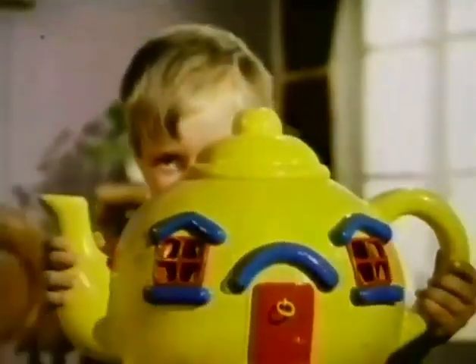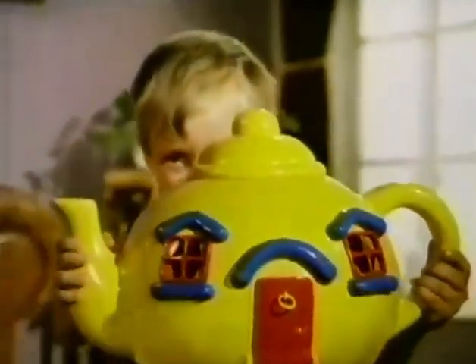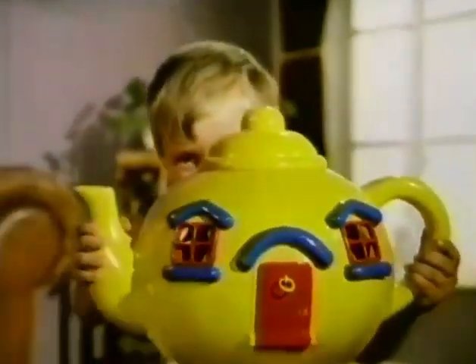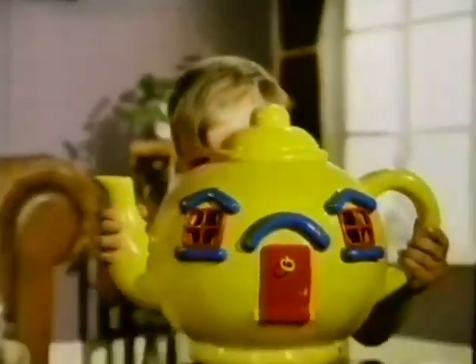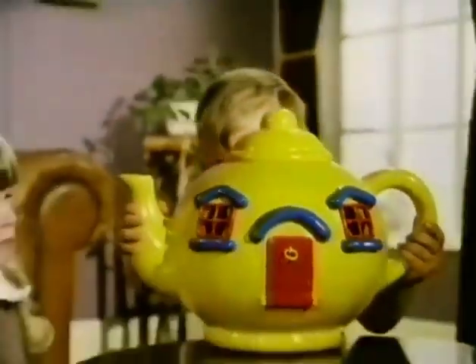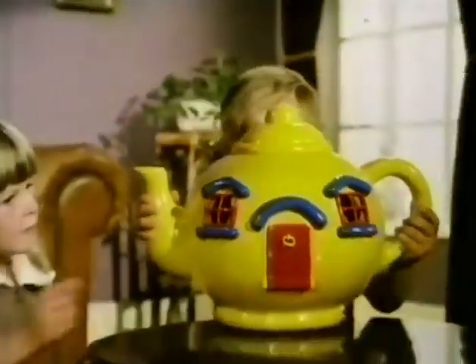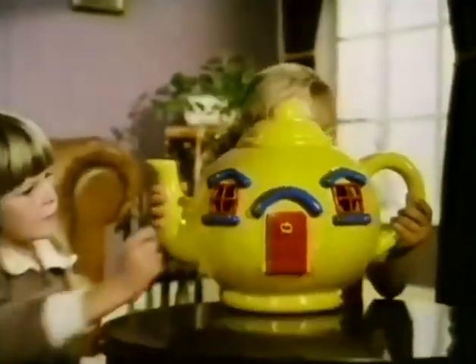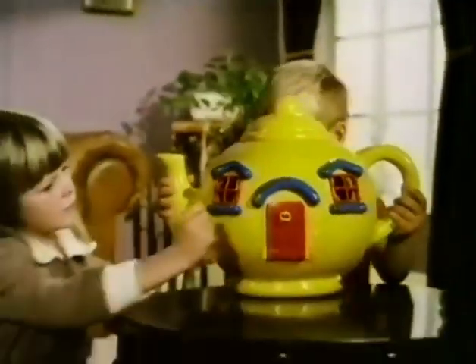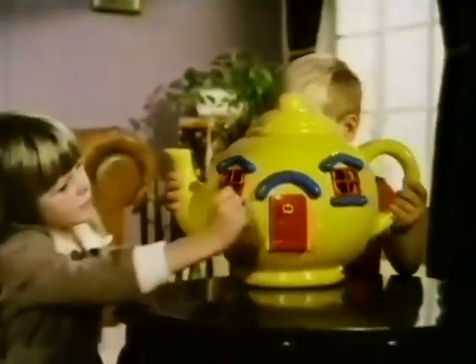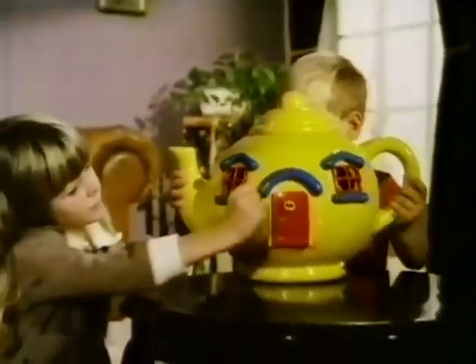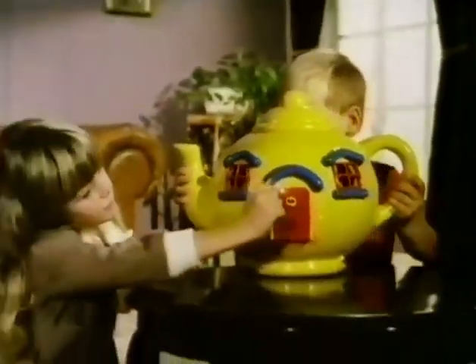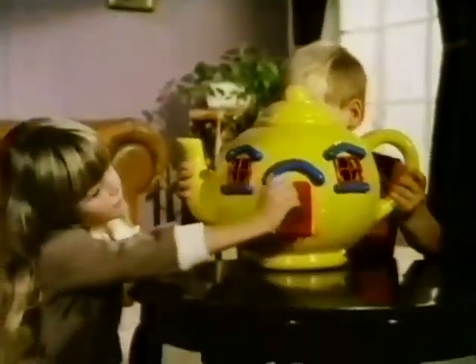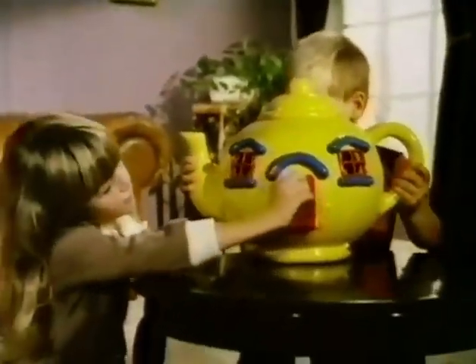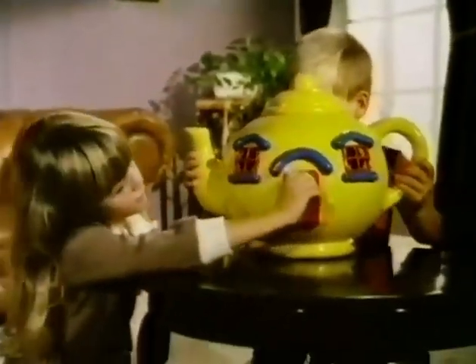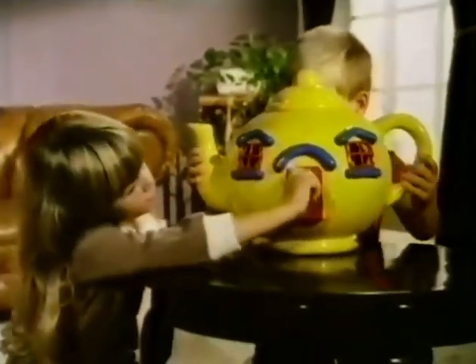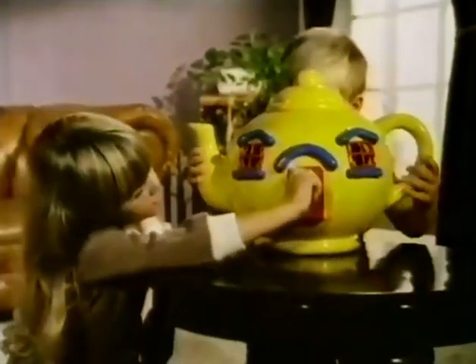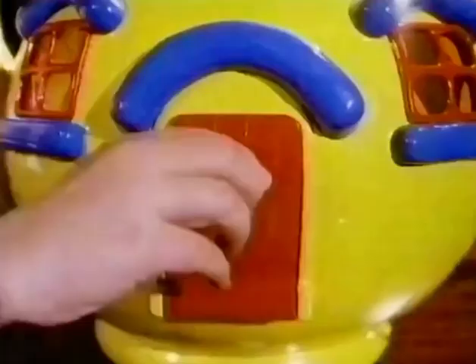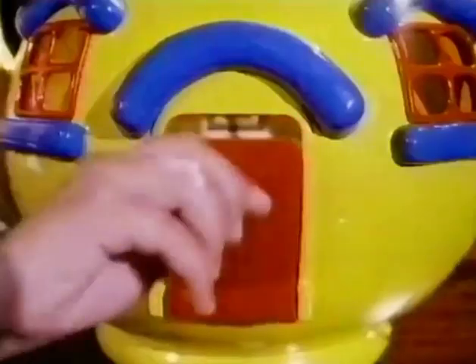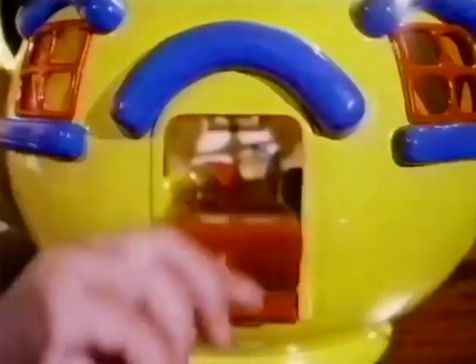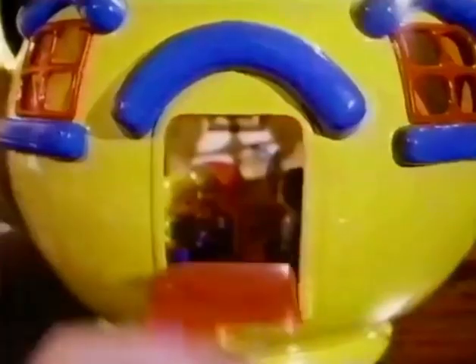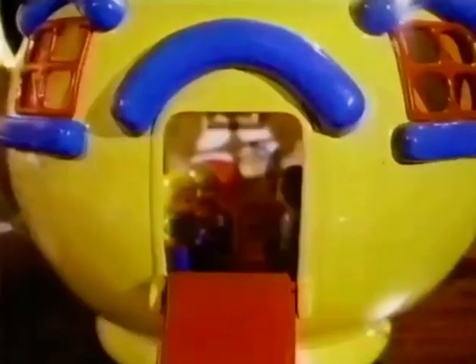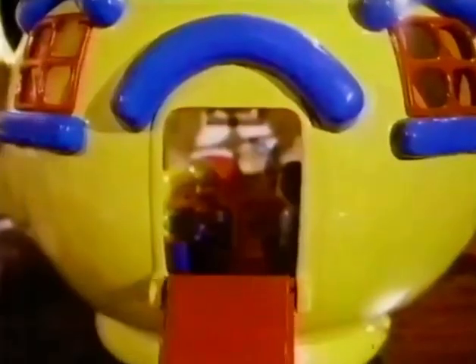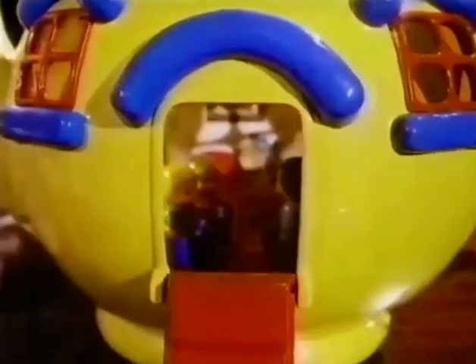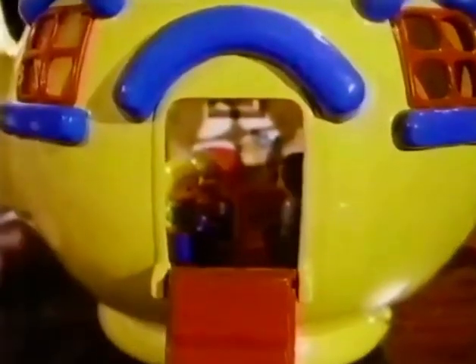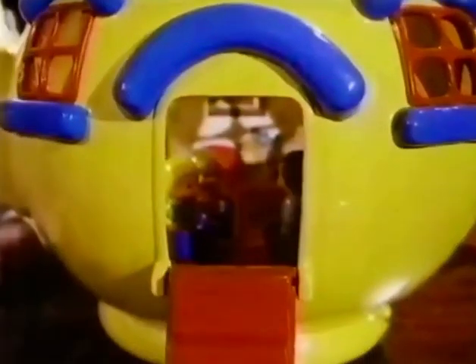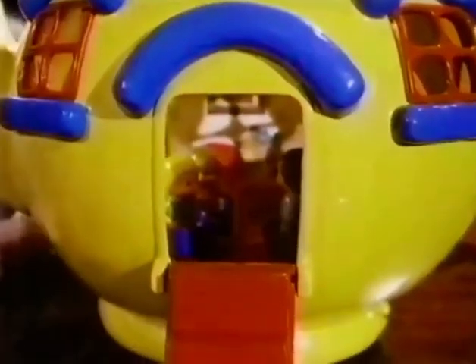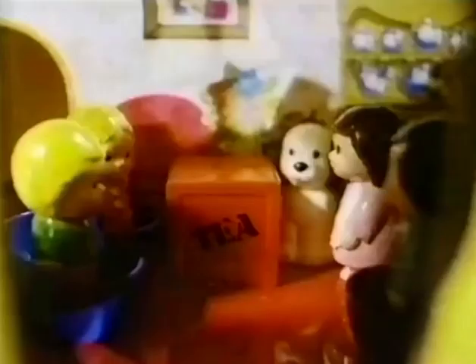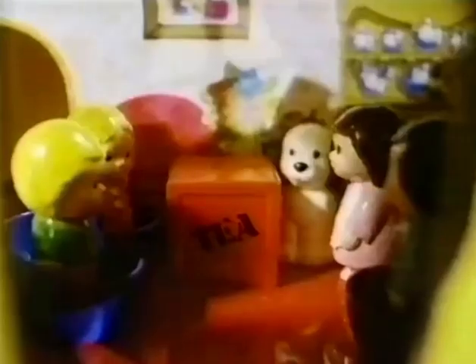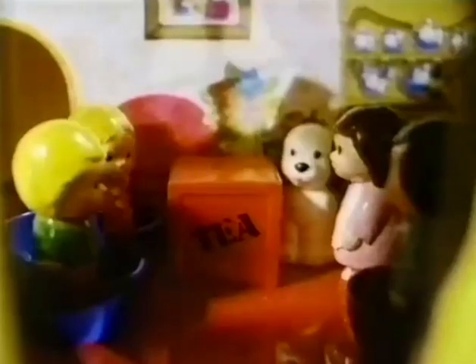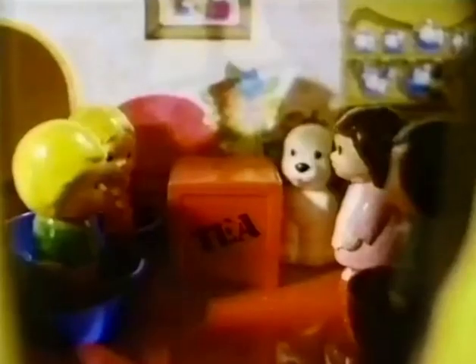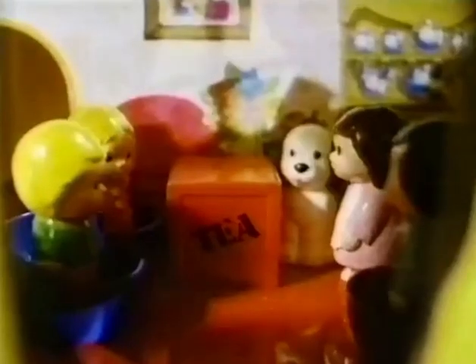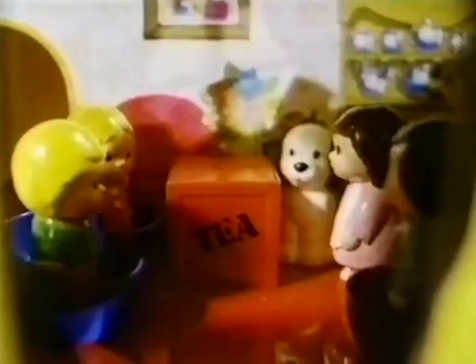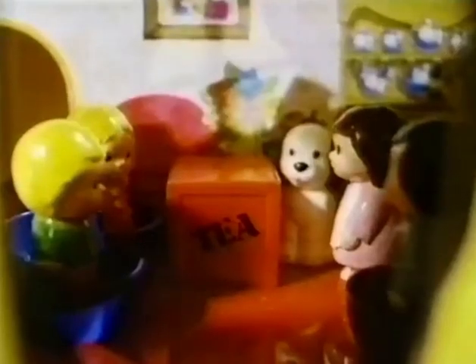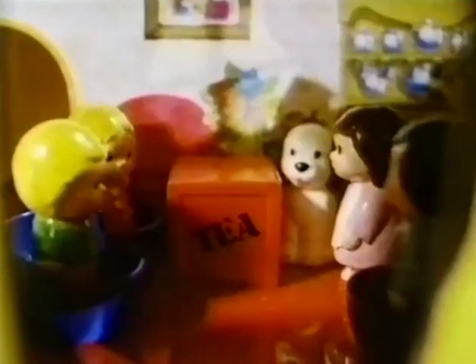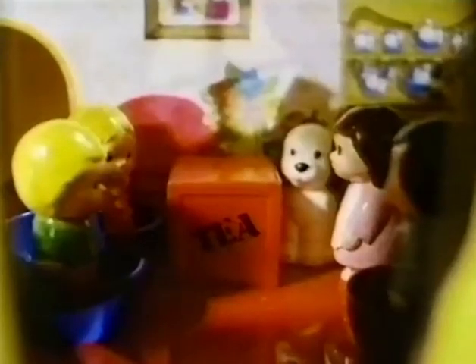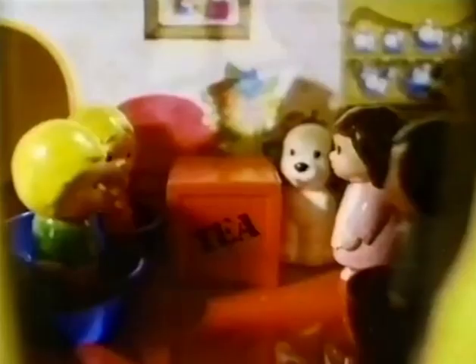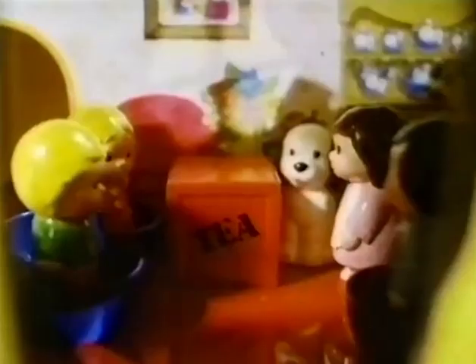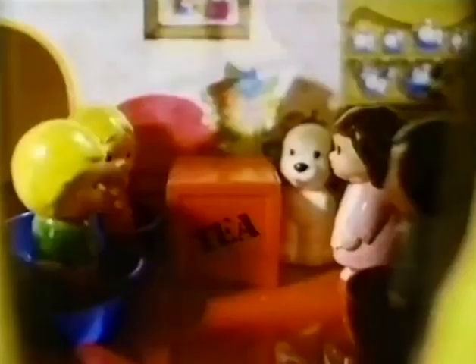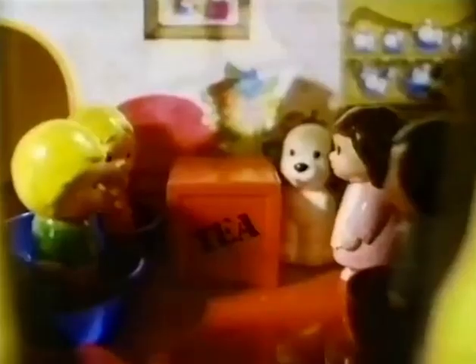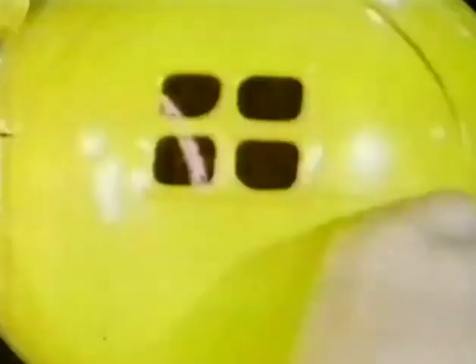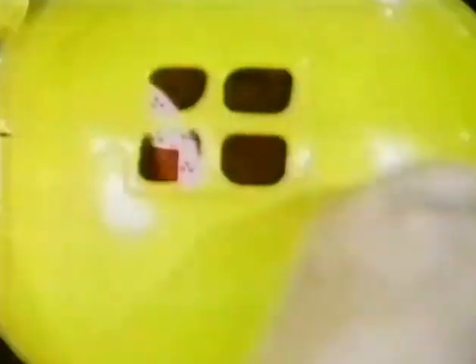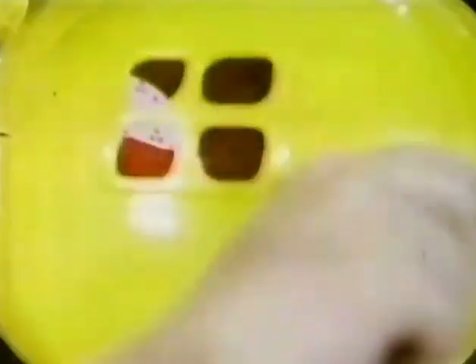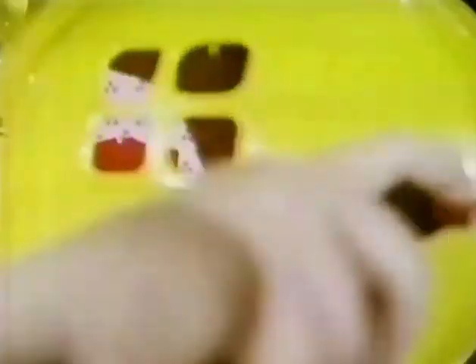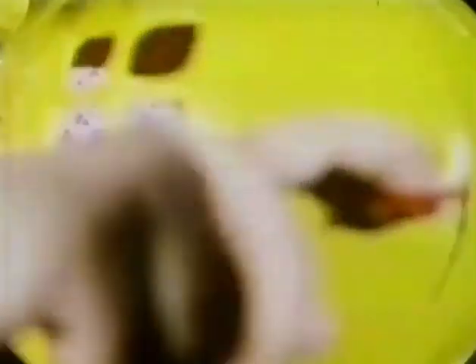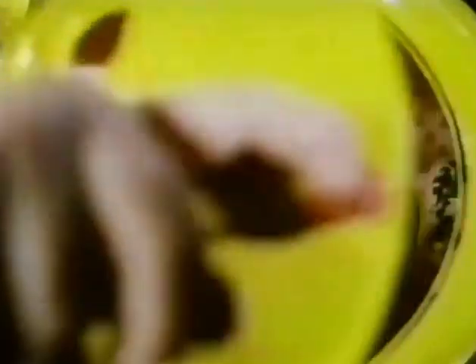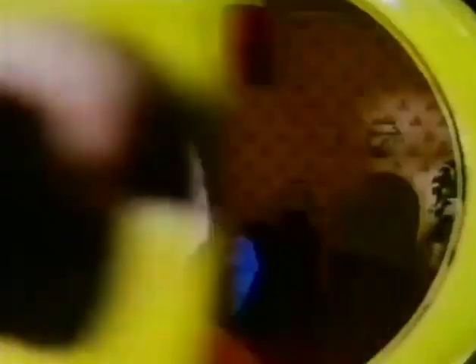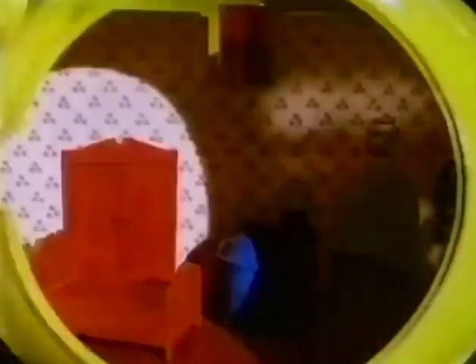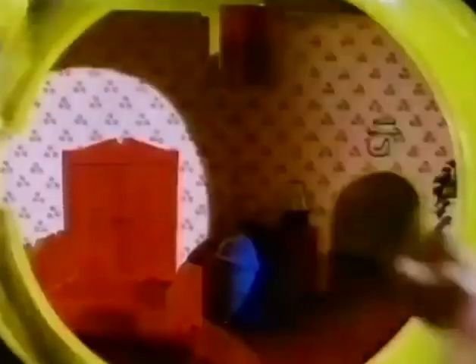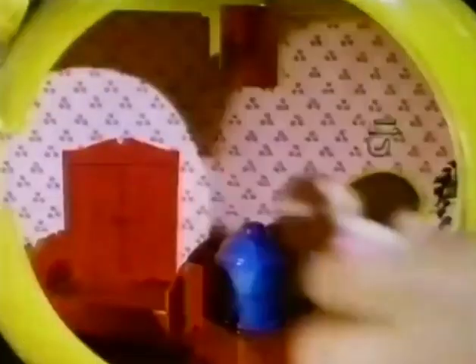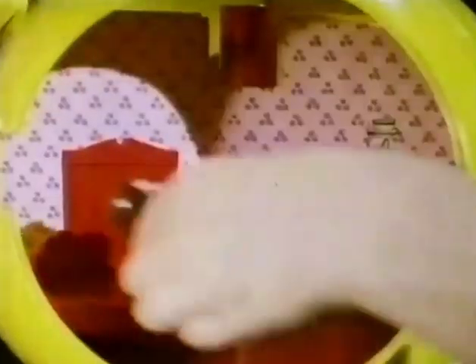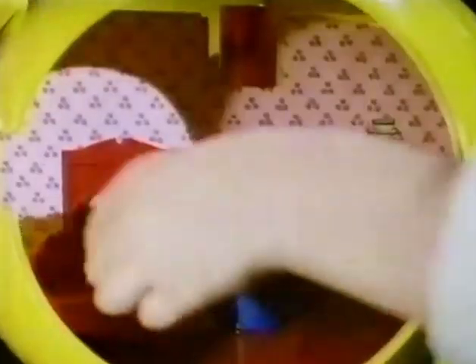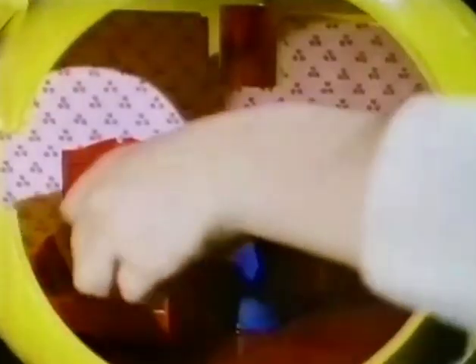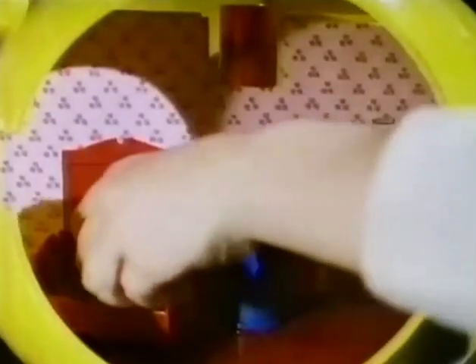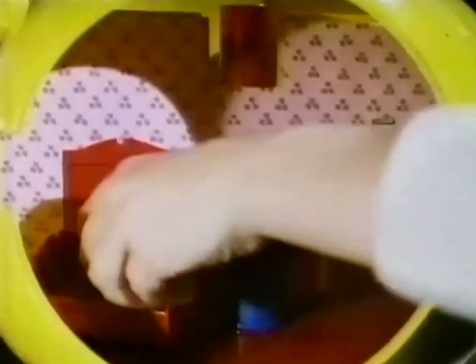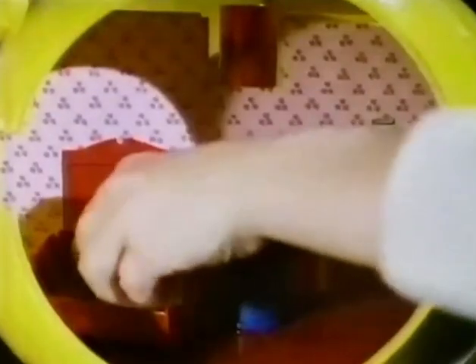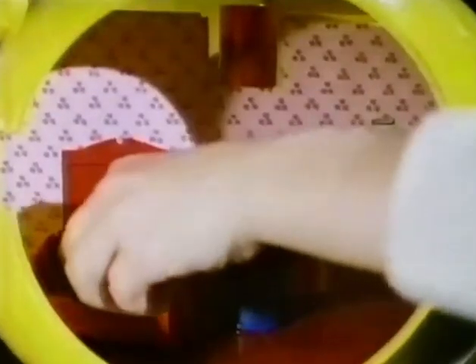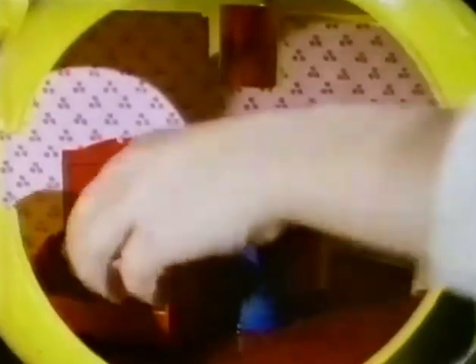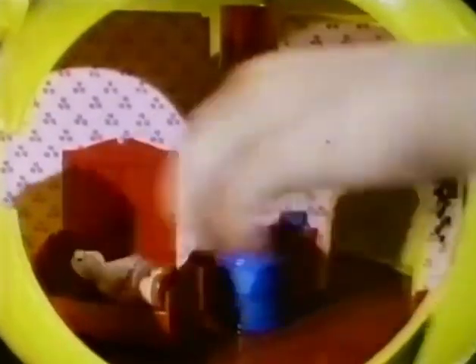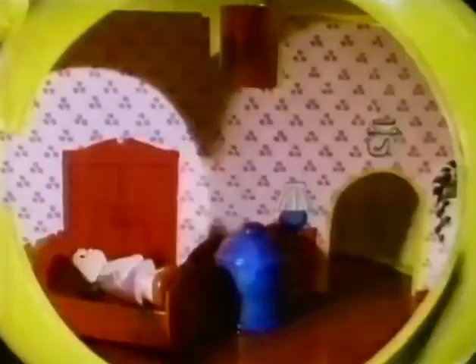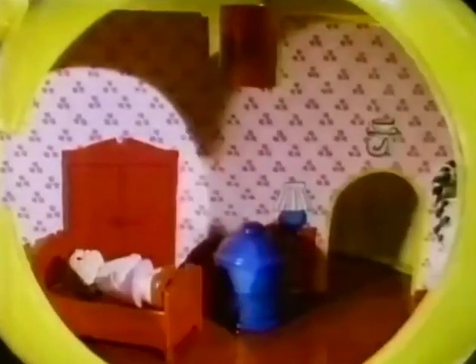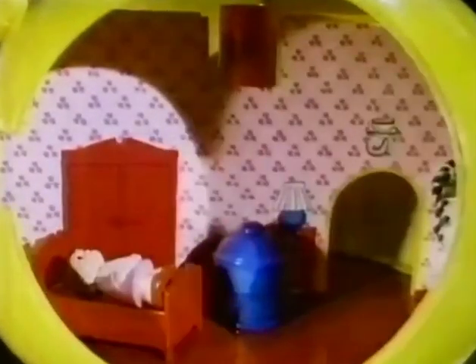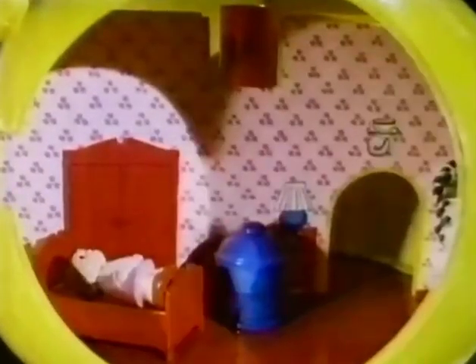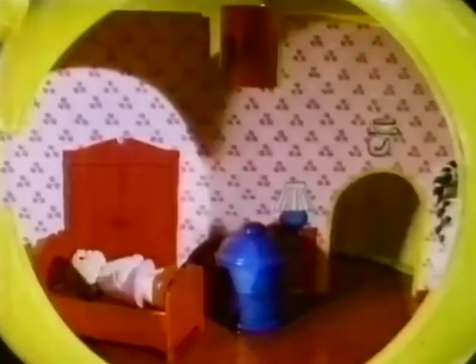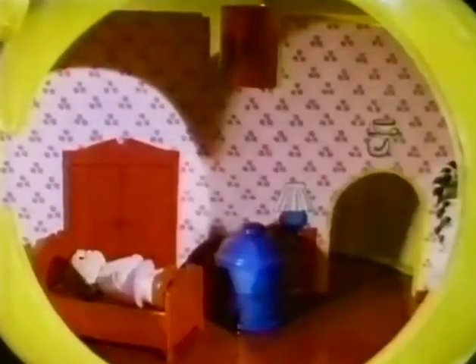Behind the door of the big yellow teapot, there's a whole world of fun. And when the teapot family are at home, everyone stays in to play.